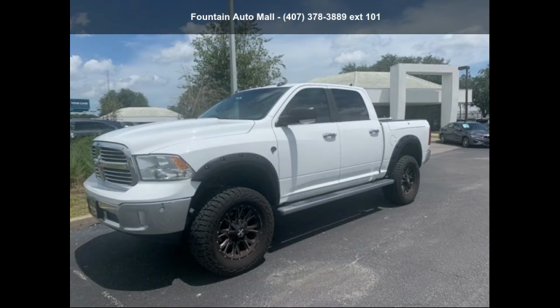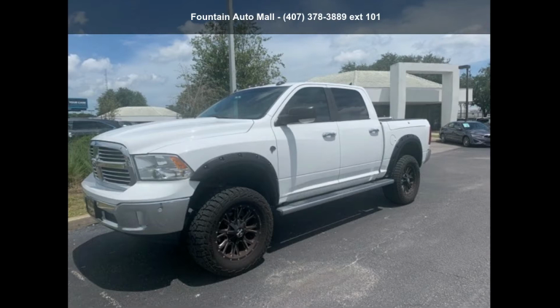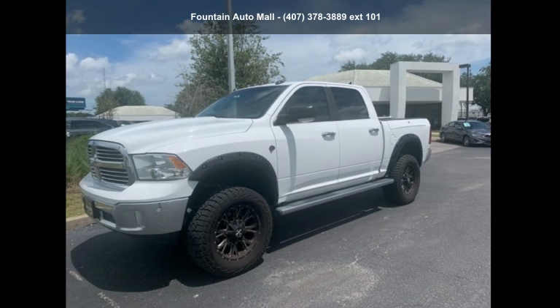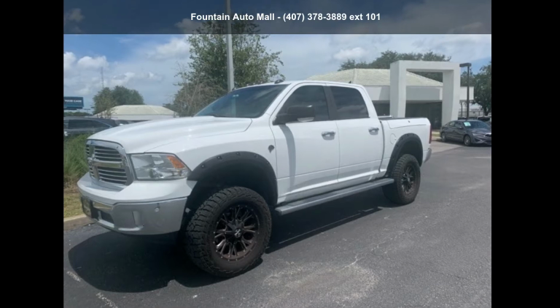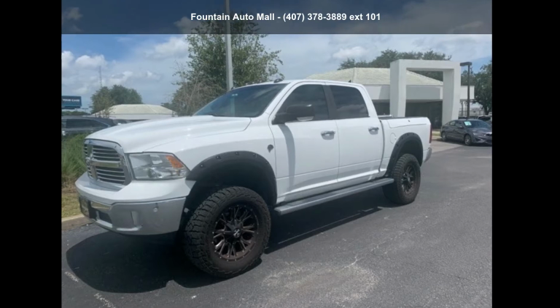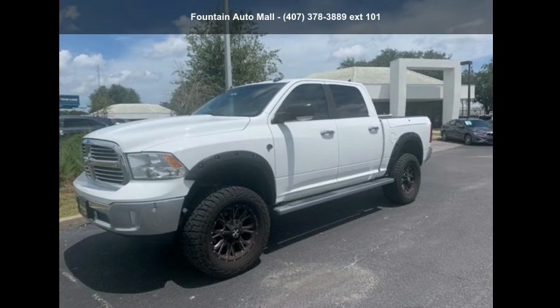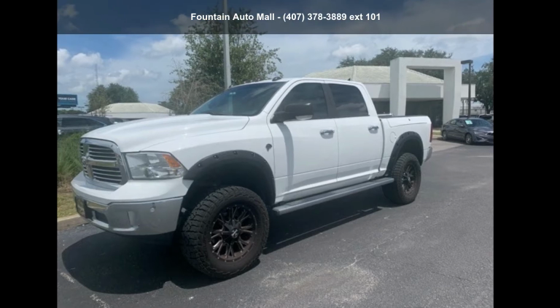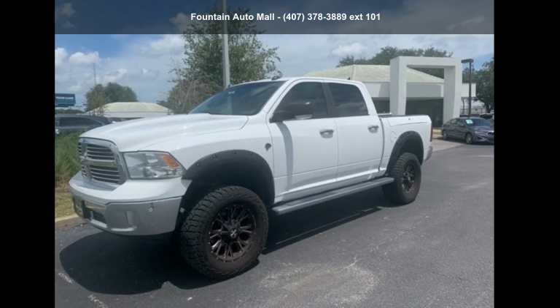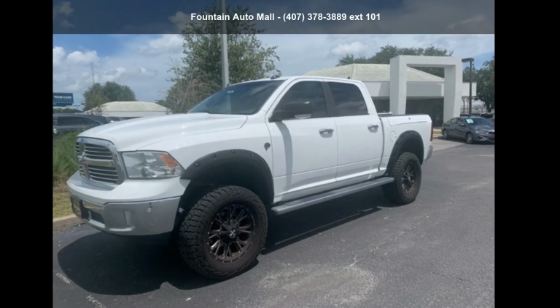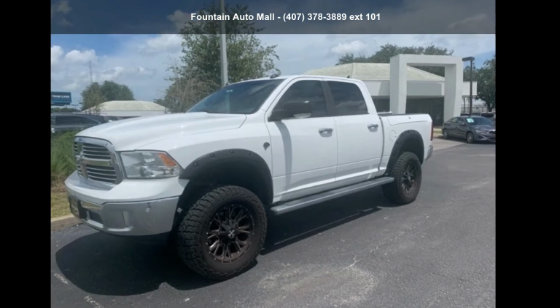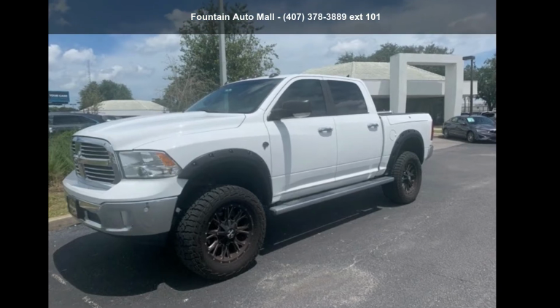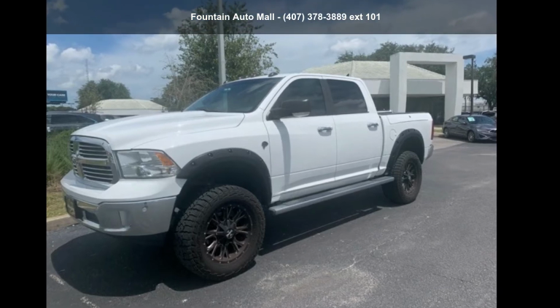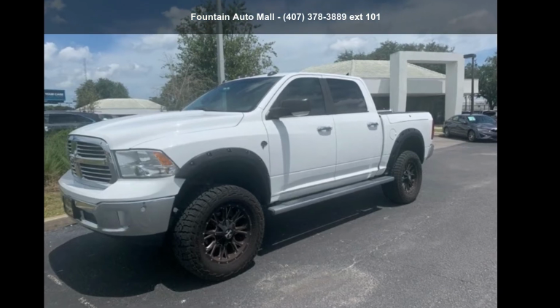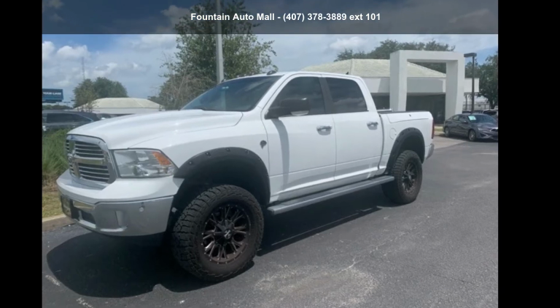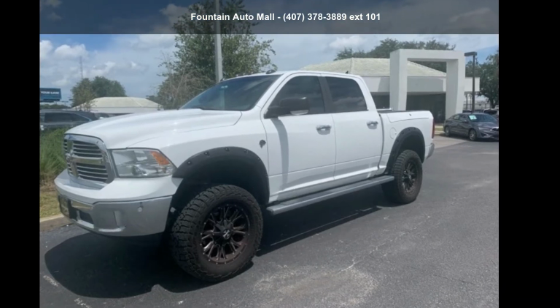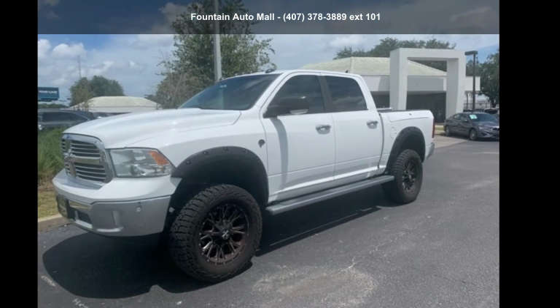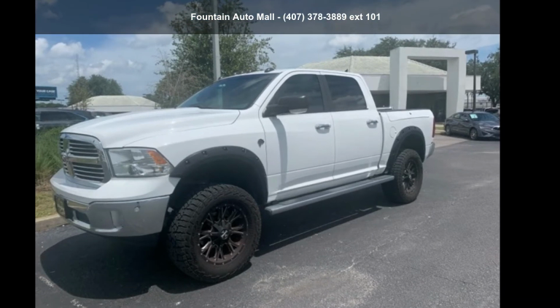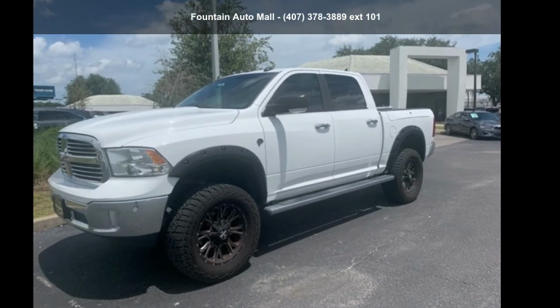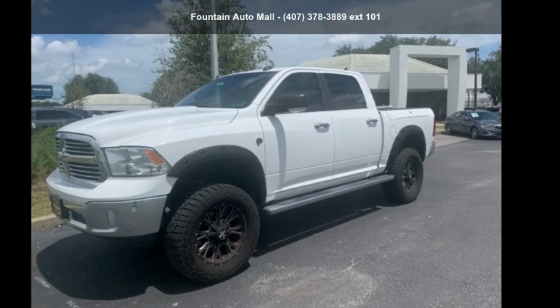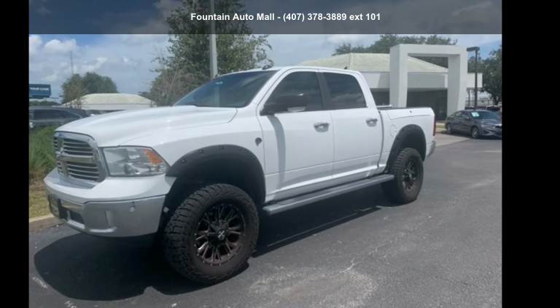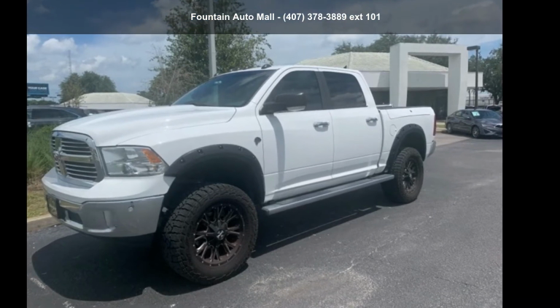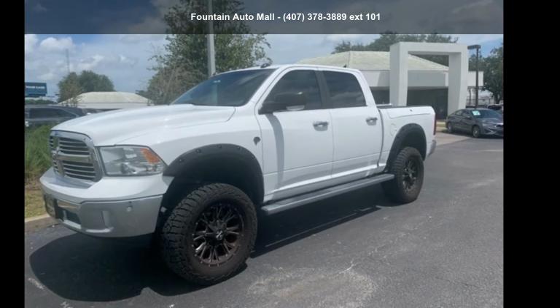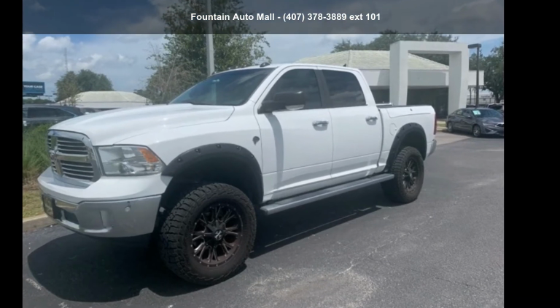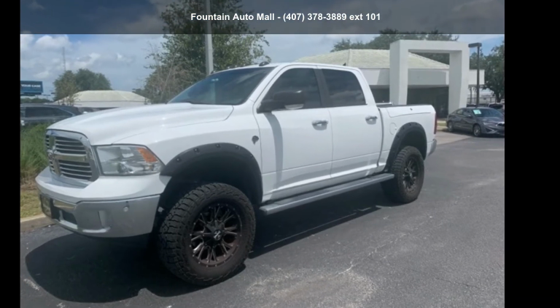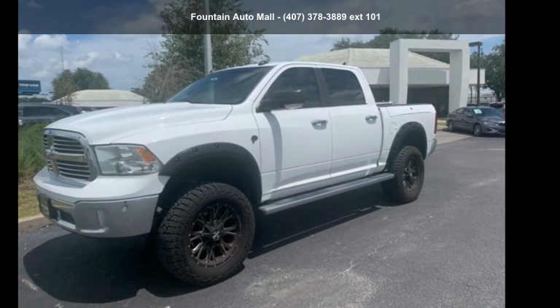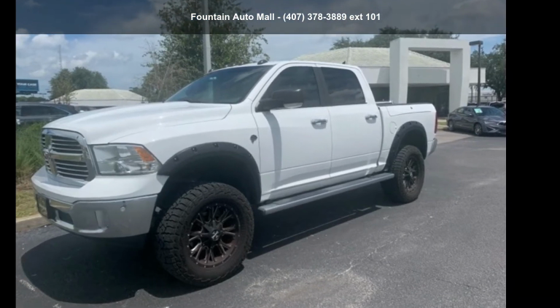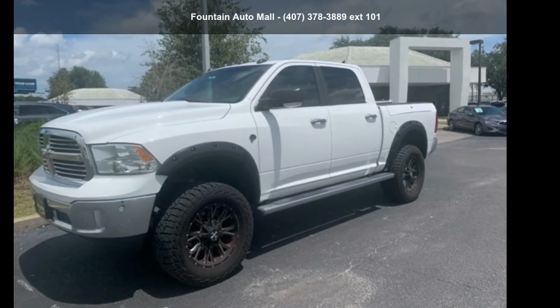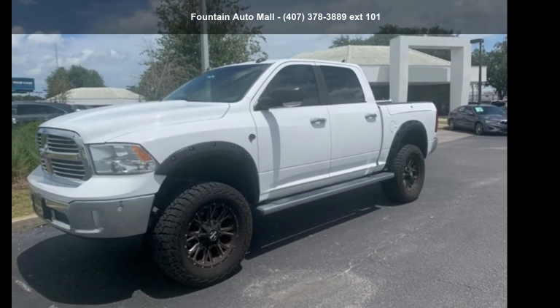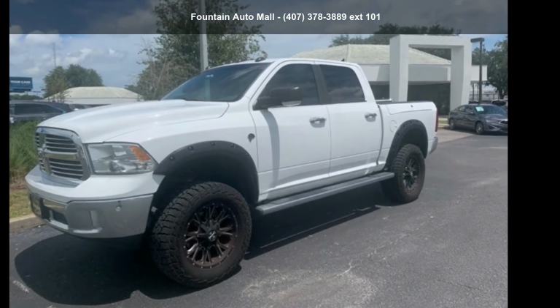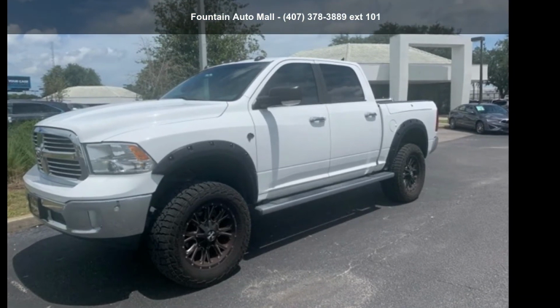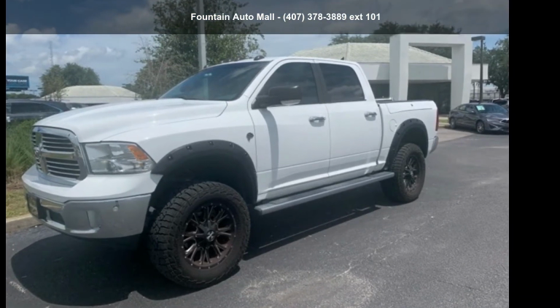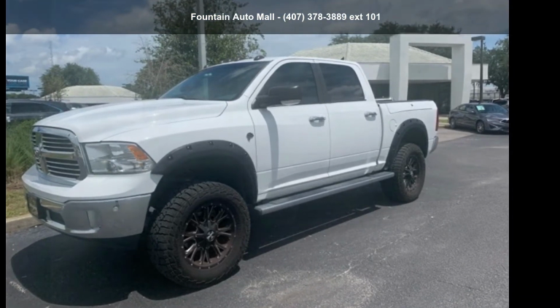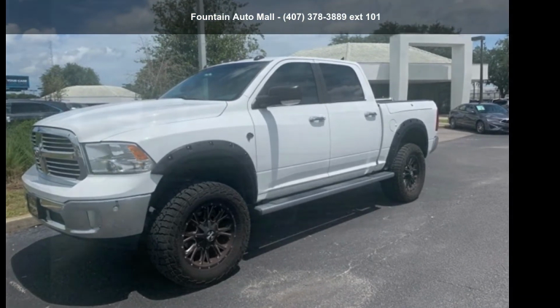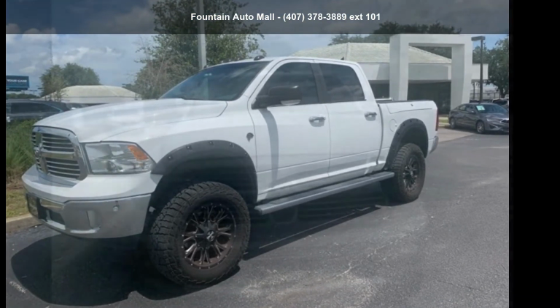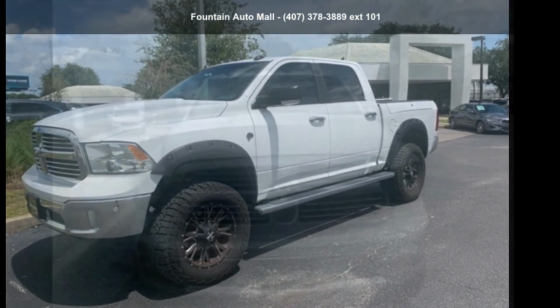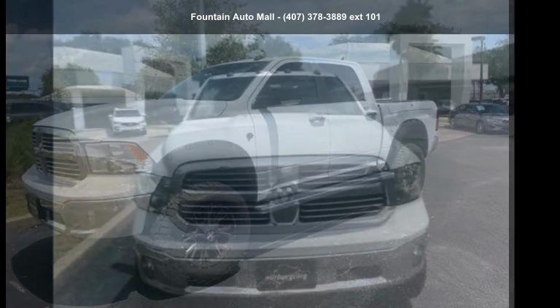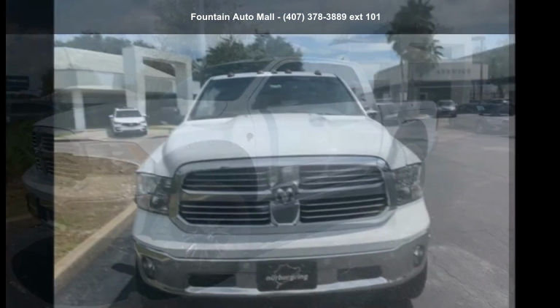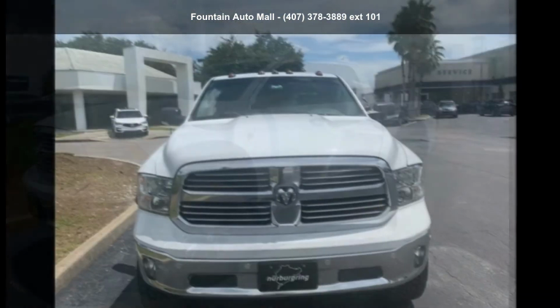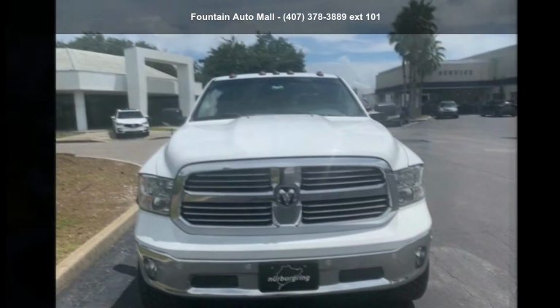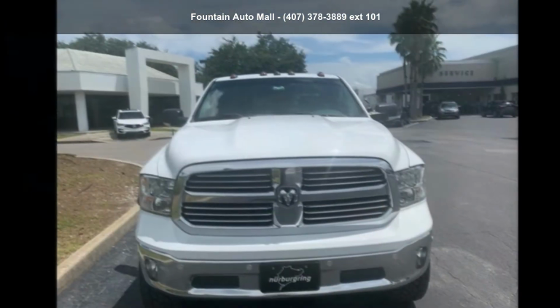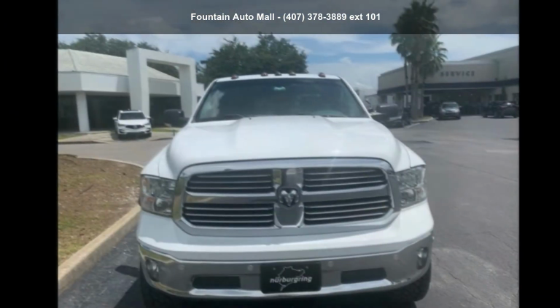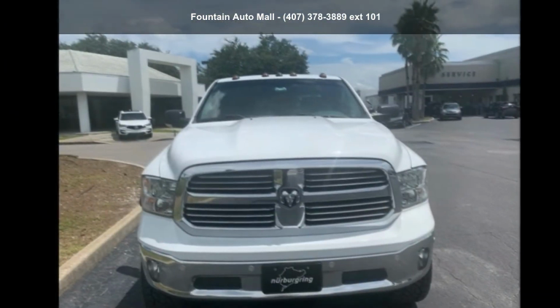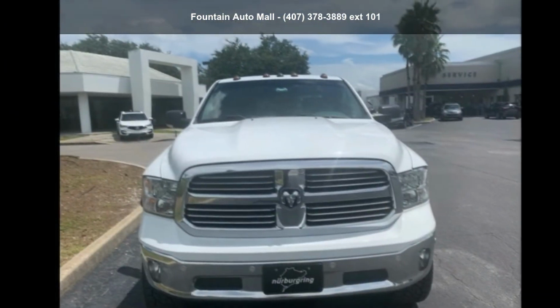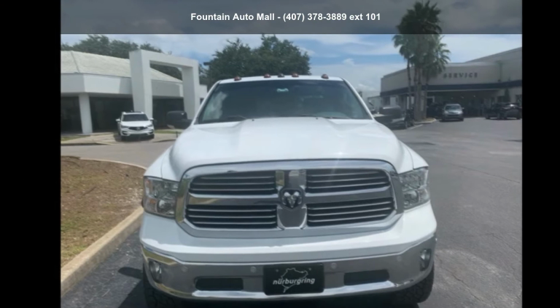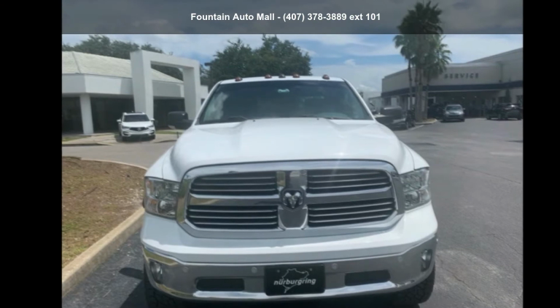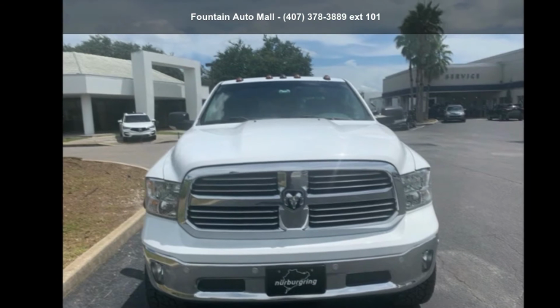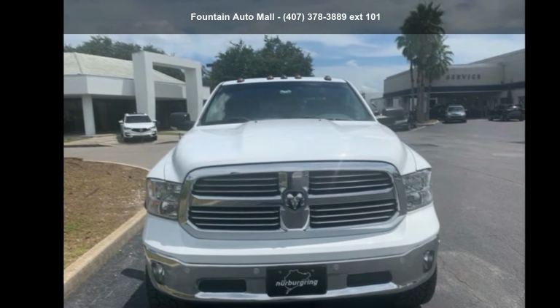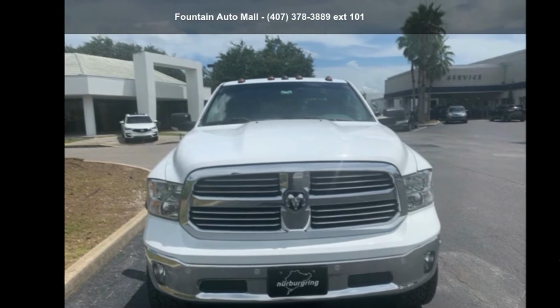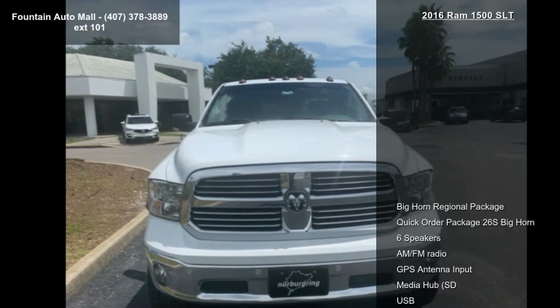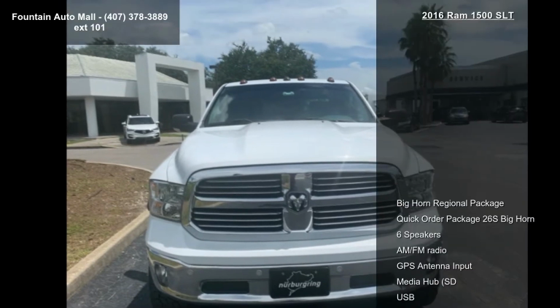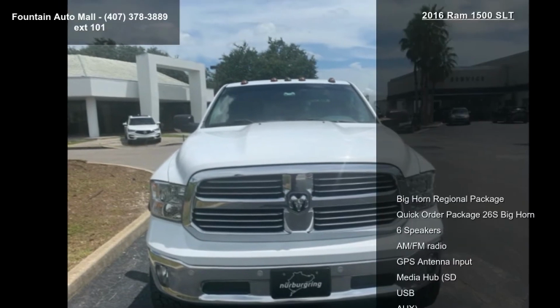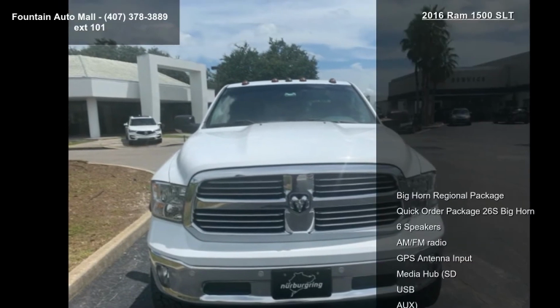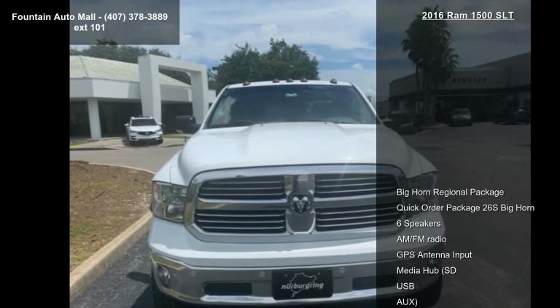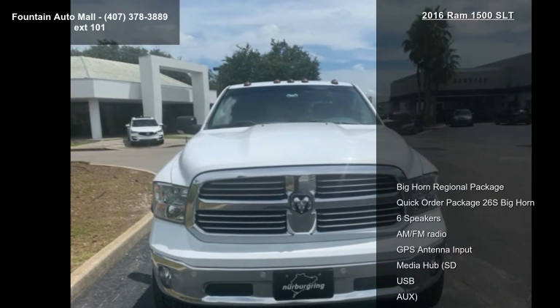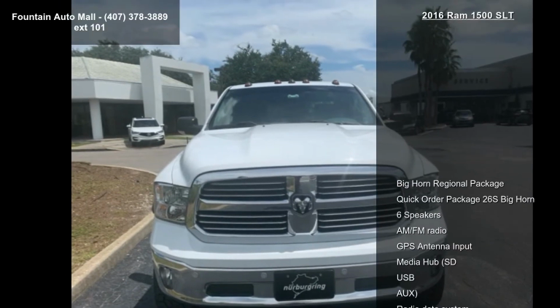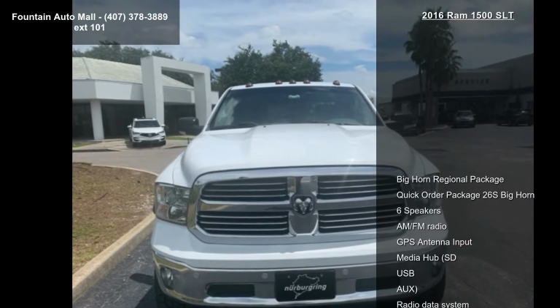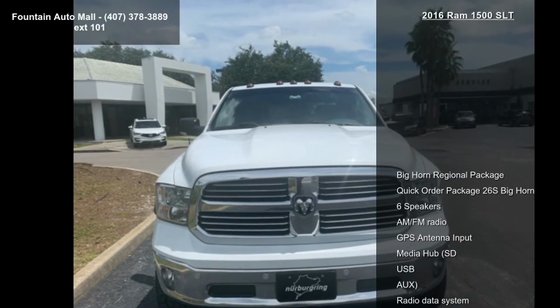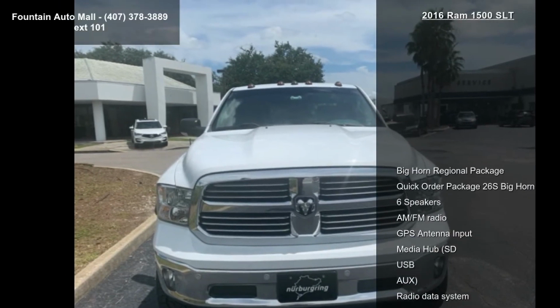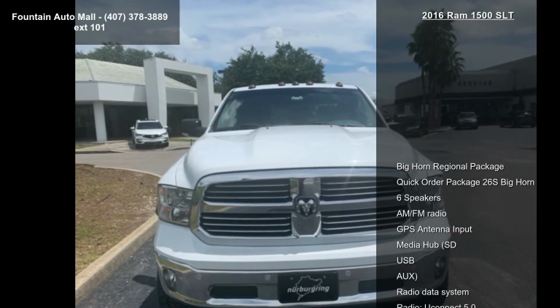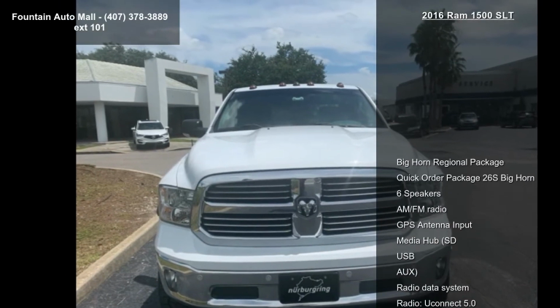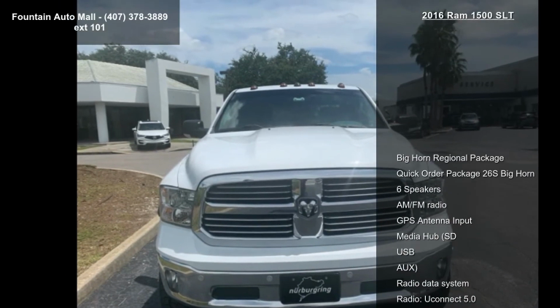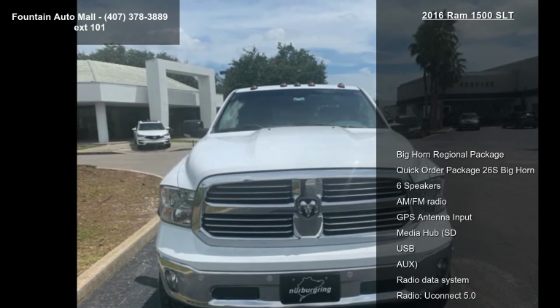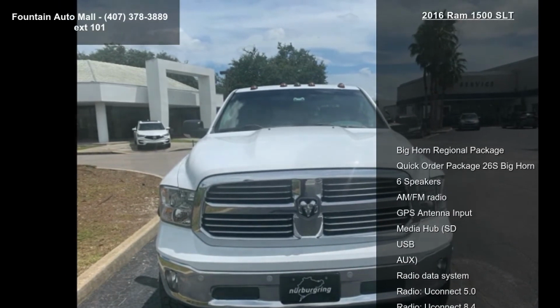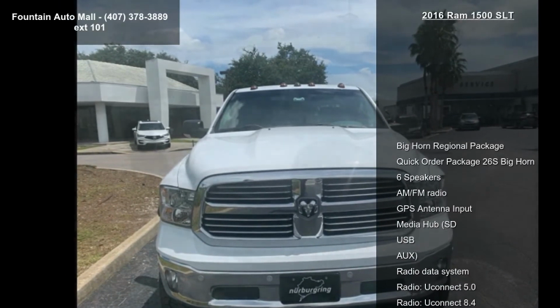Check out this 2016 Ram 1500 SLT. If you are looking for a first-rate auto, this one could be yours today.